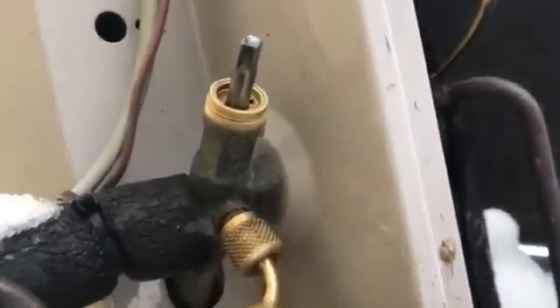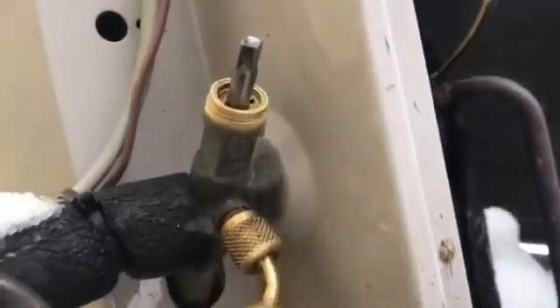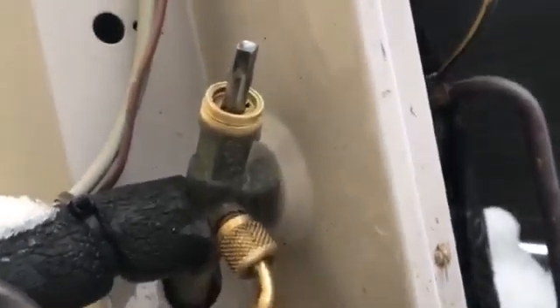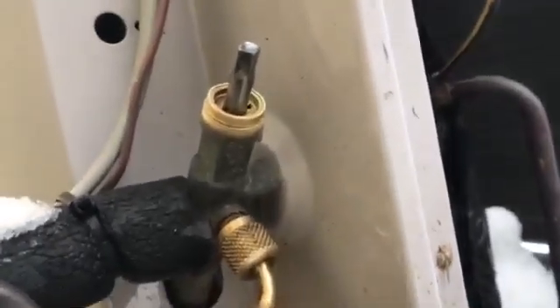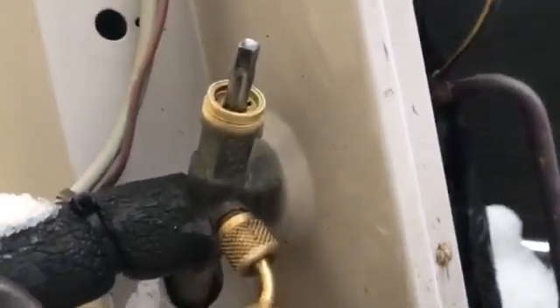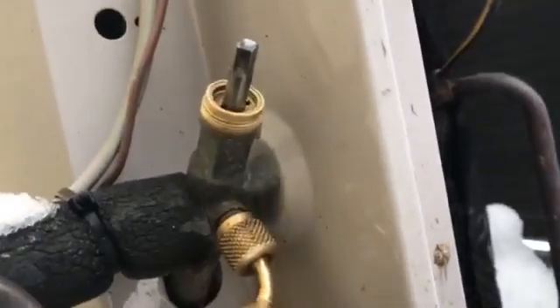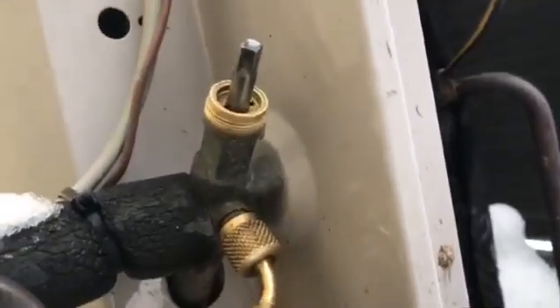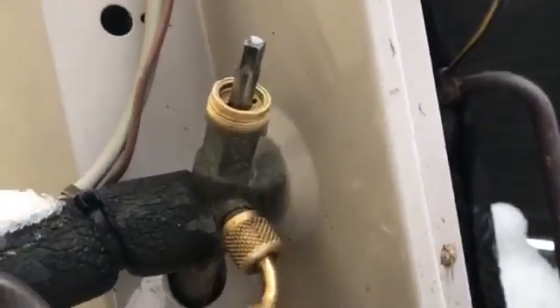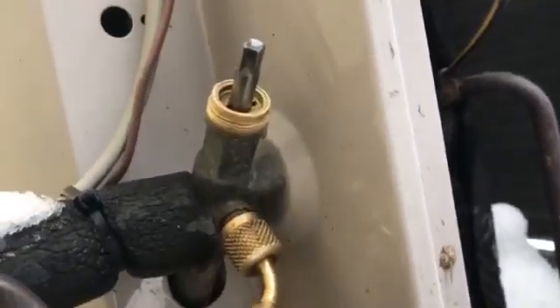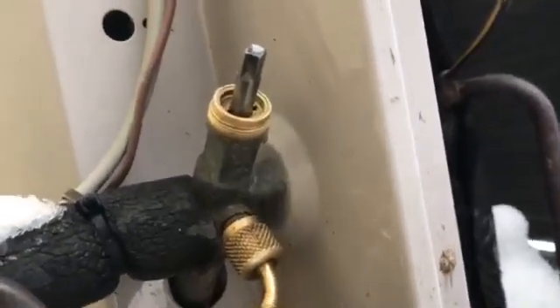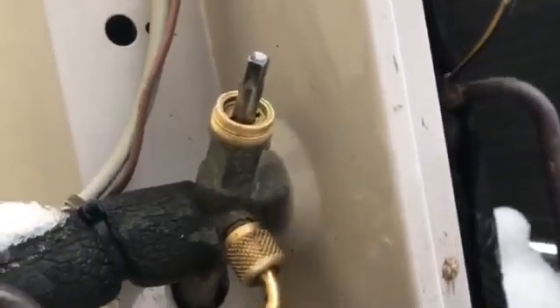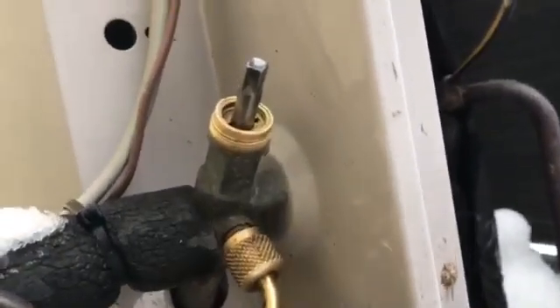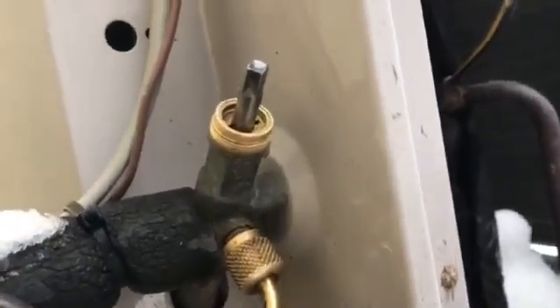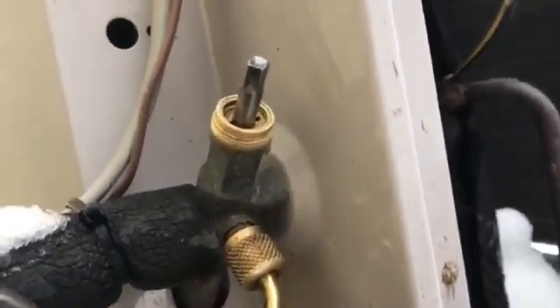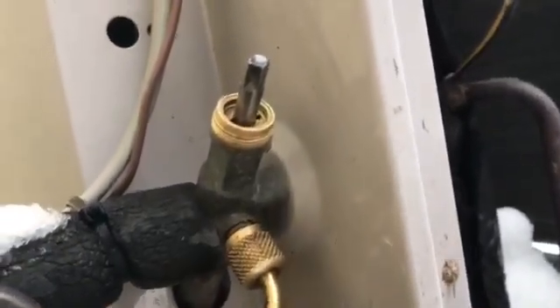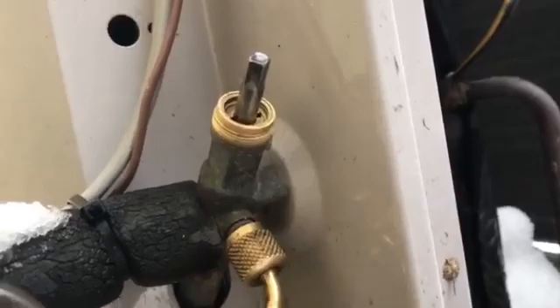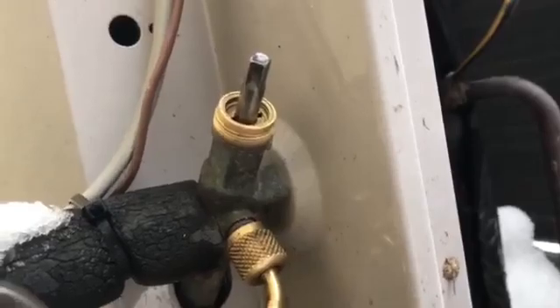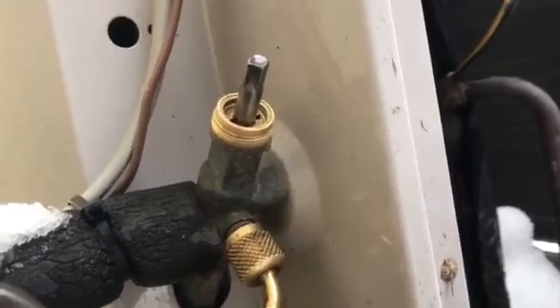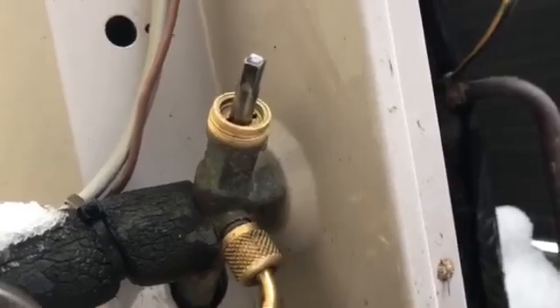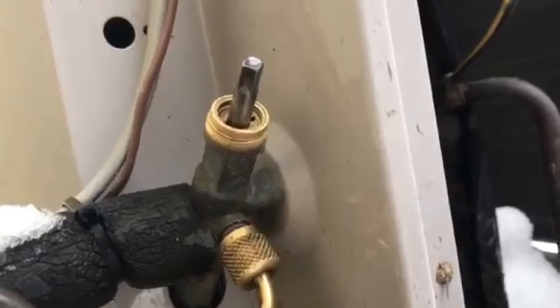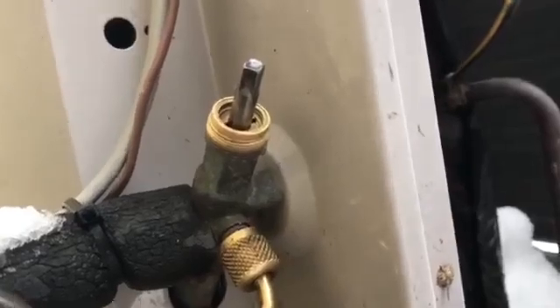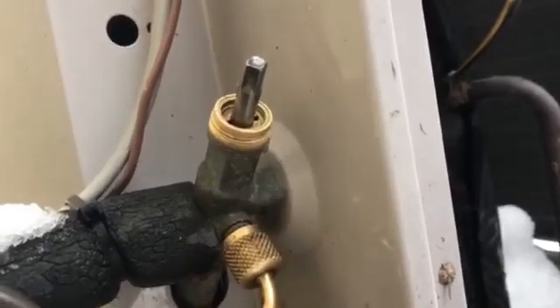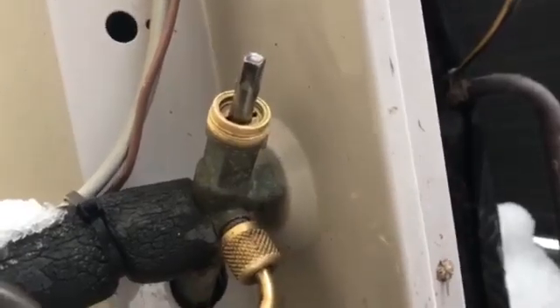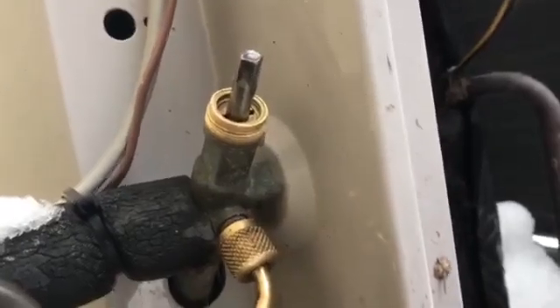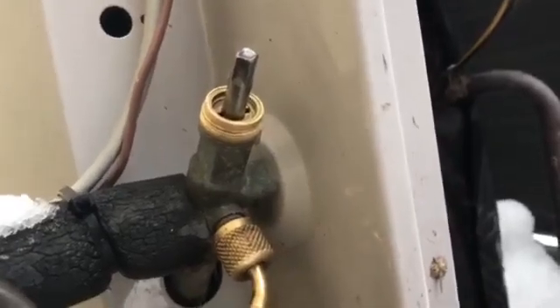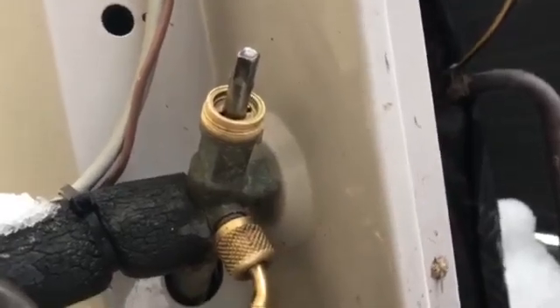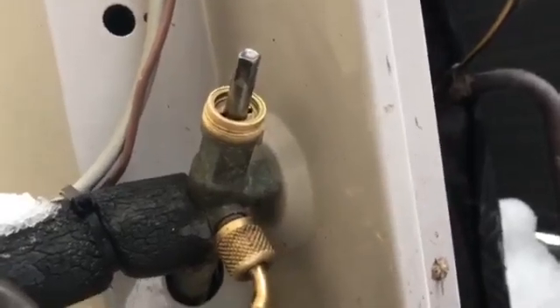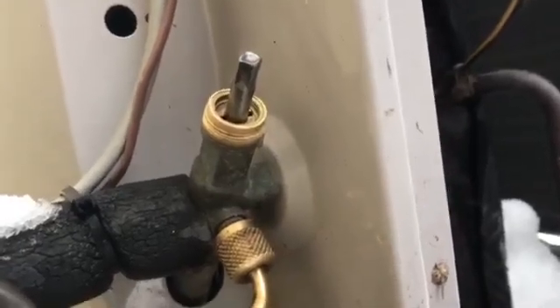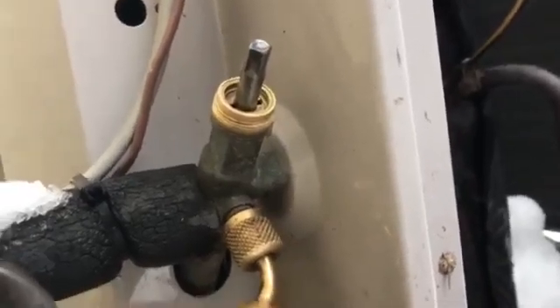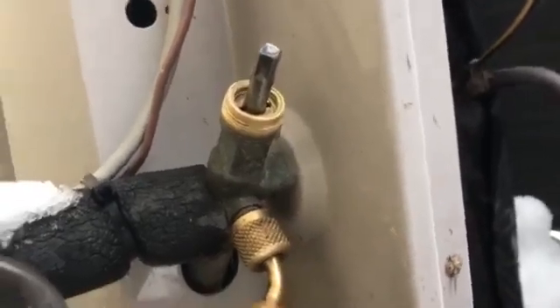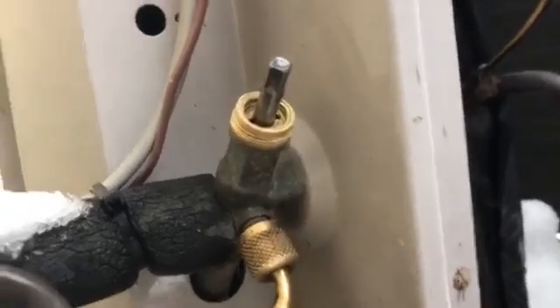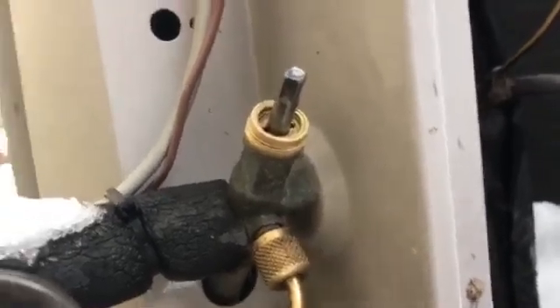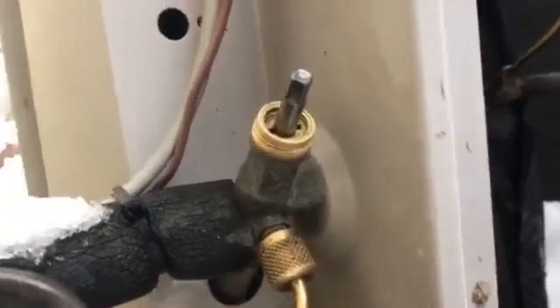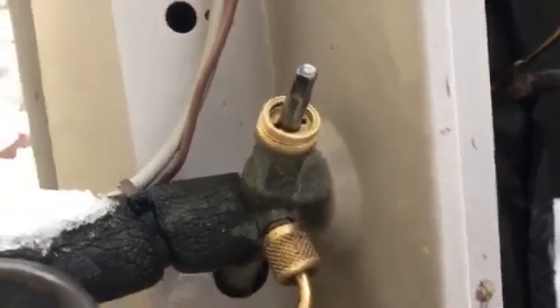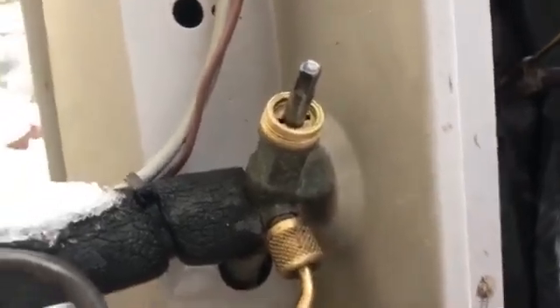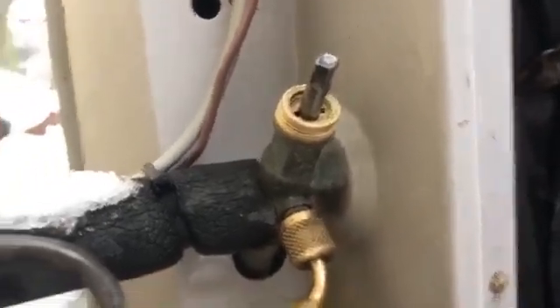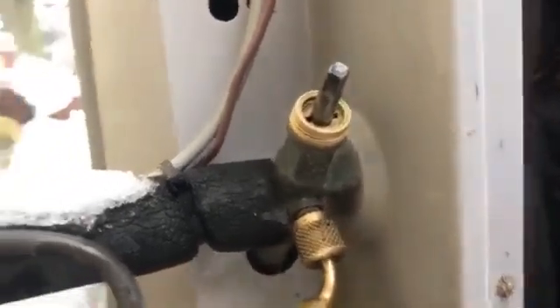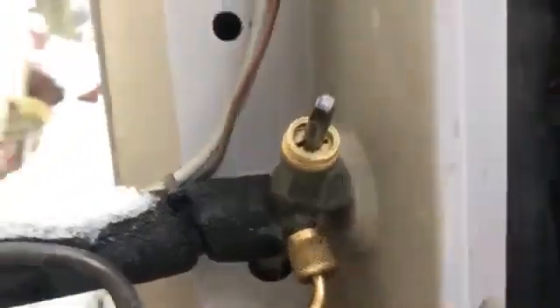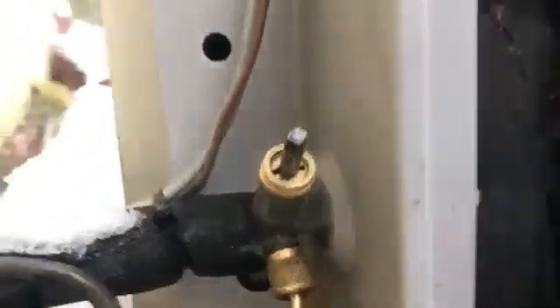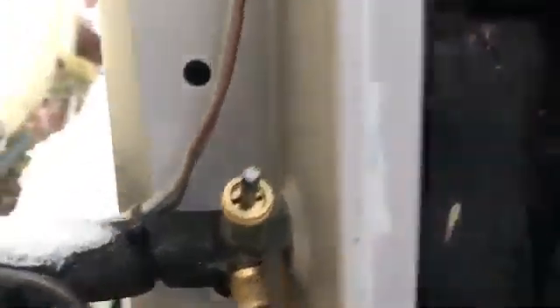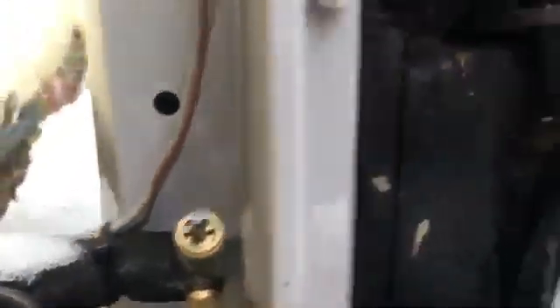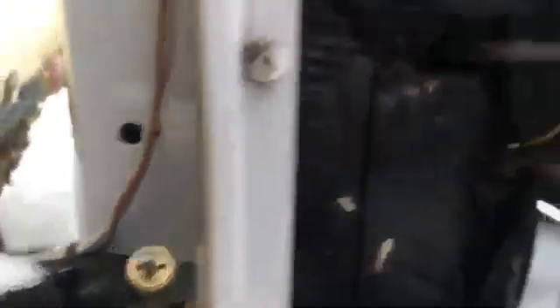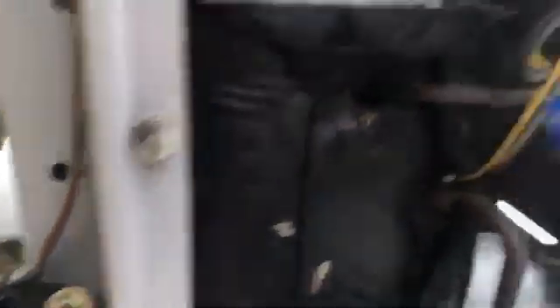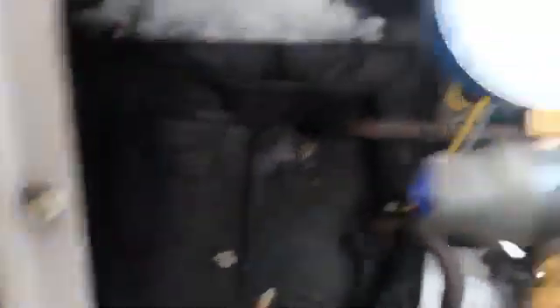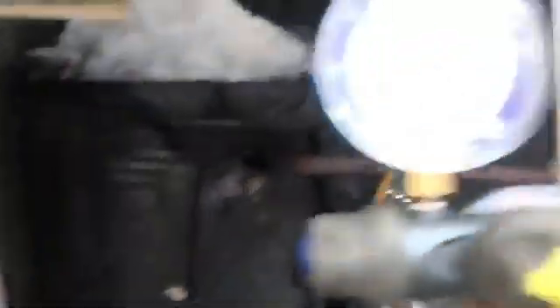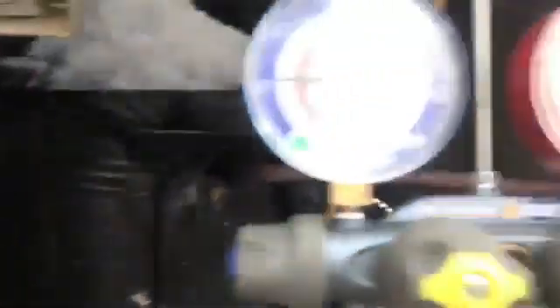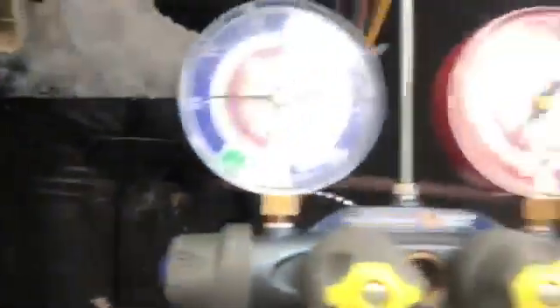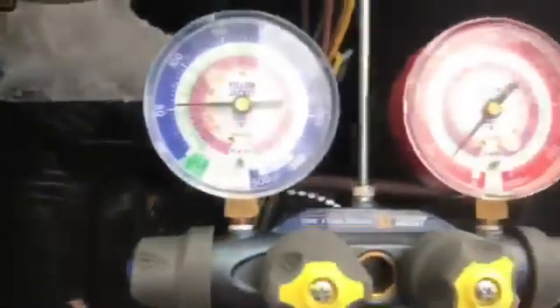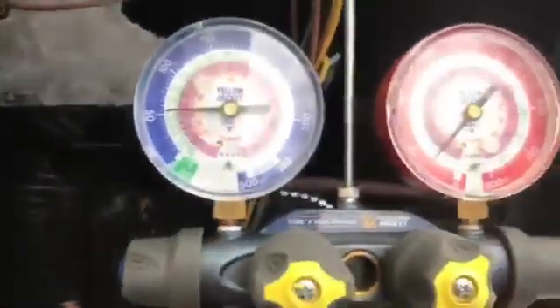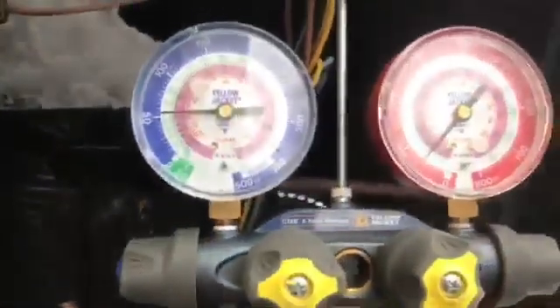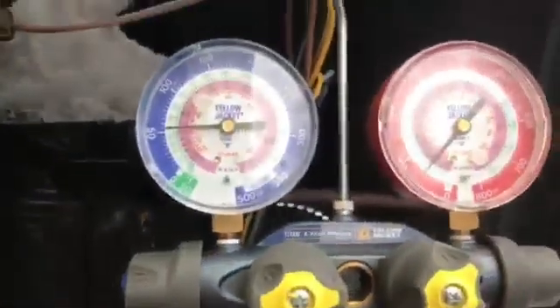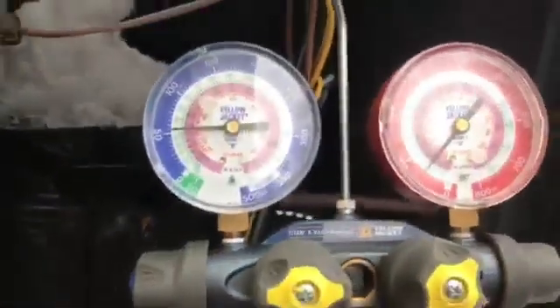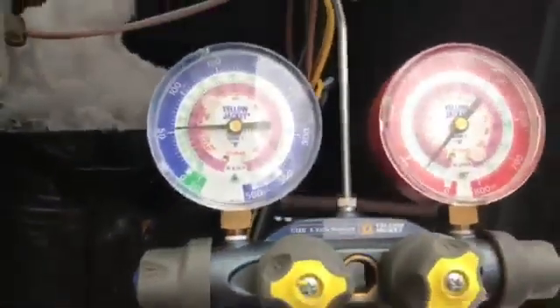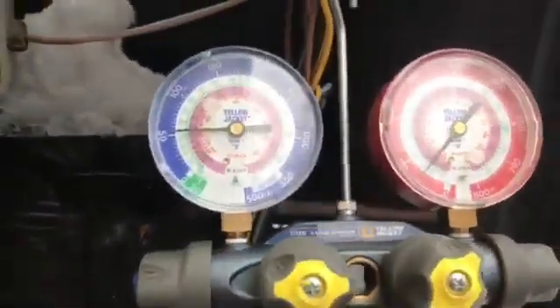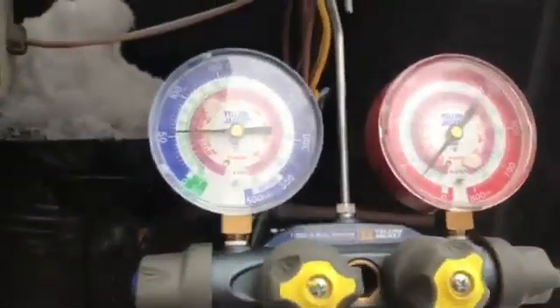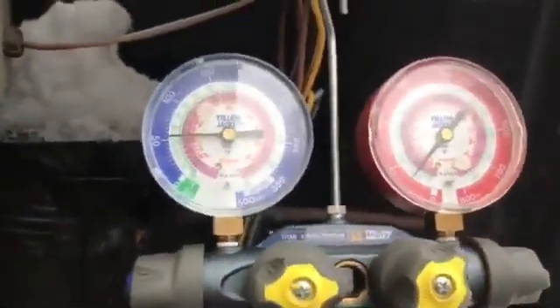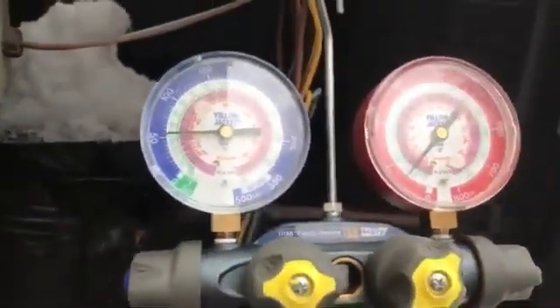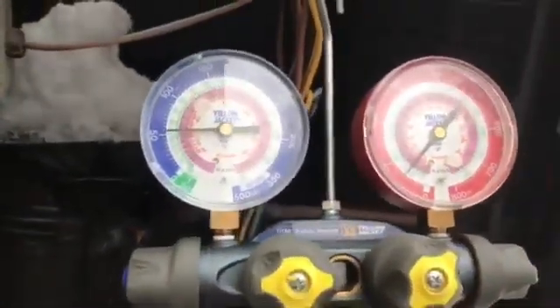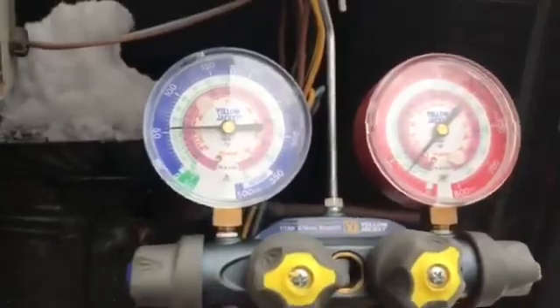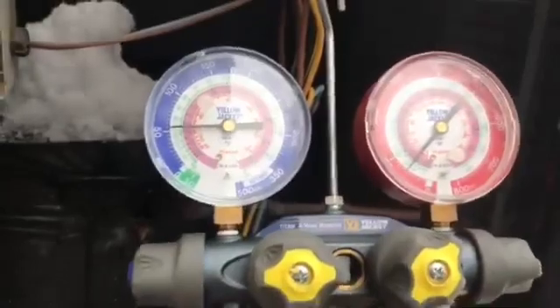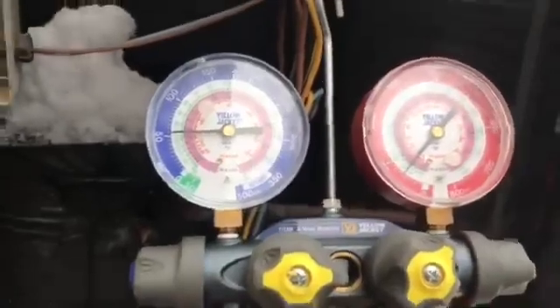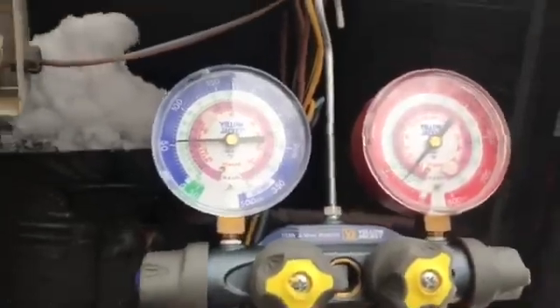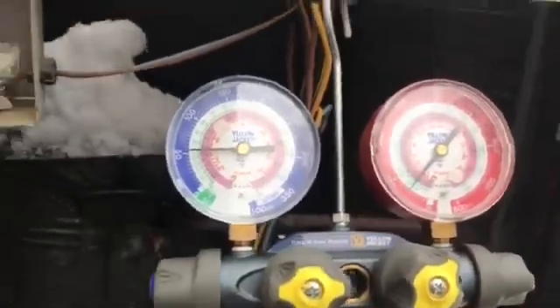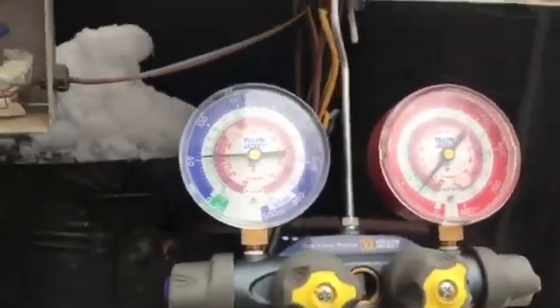It has three positions: backseated, frontseated, and midposition. We put it to the midposition. So now we're getting ready to pump this down.